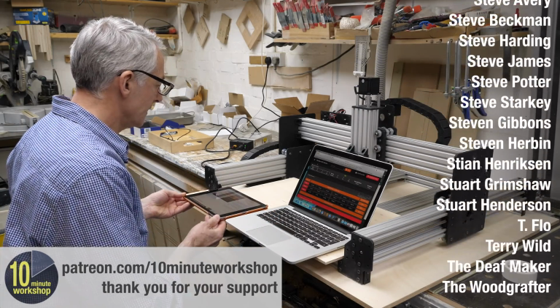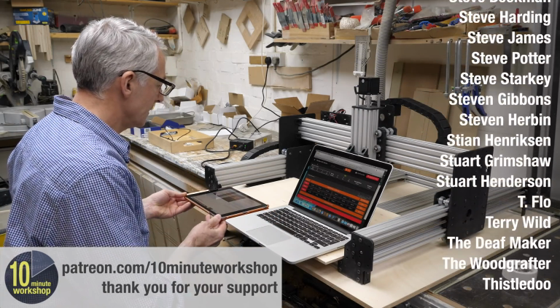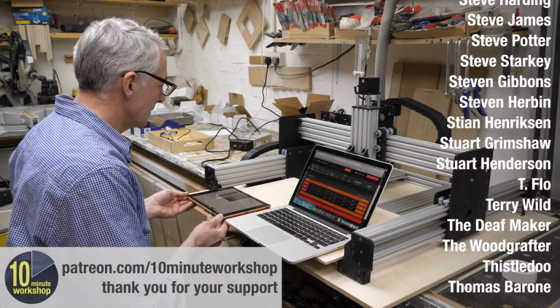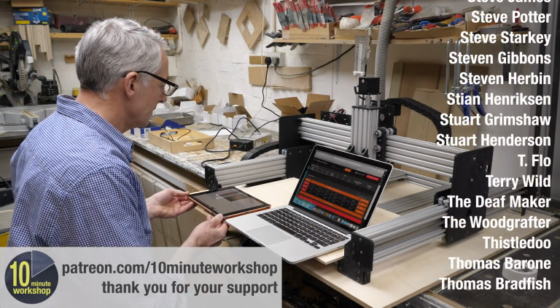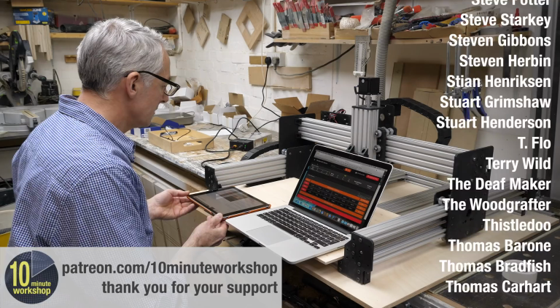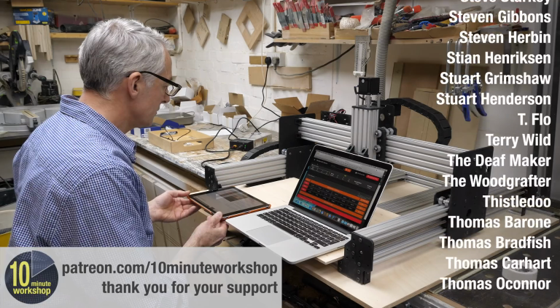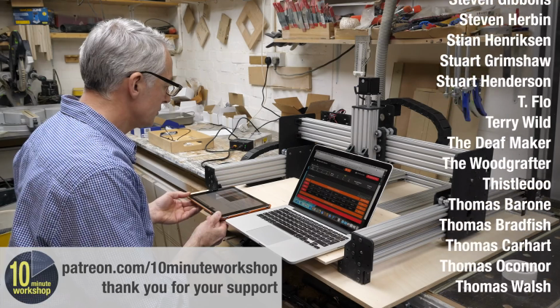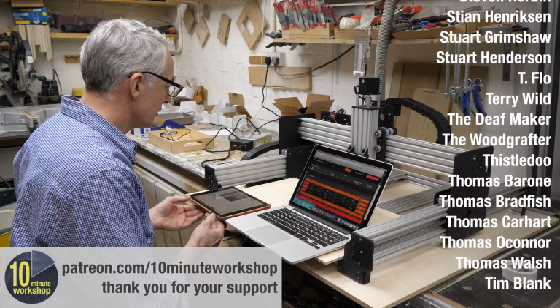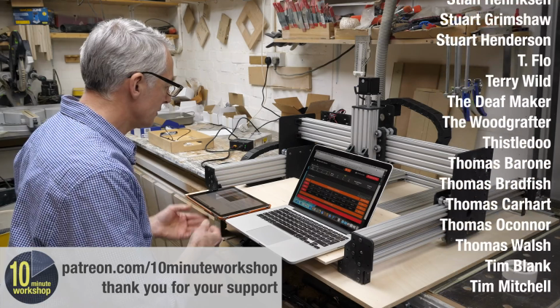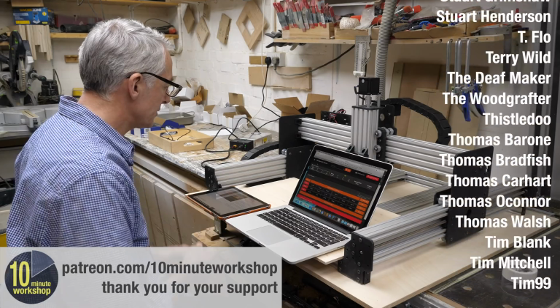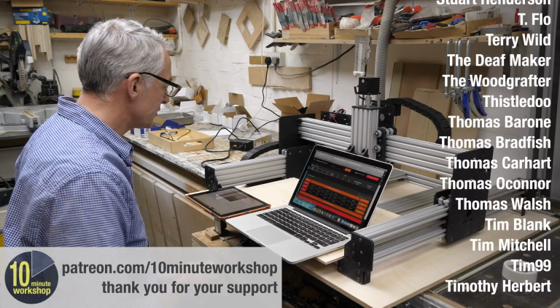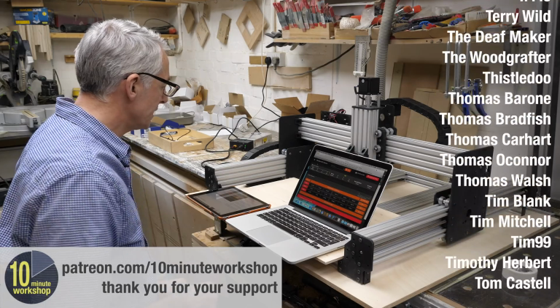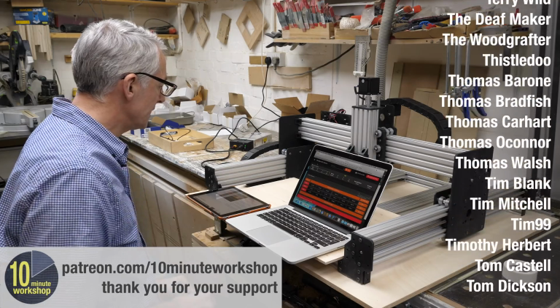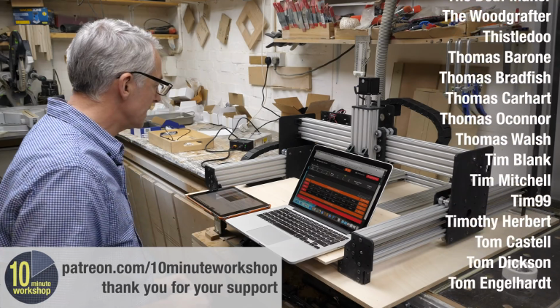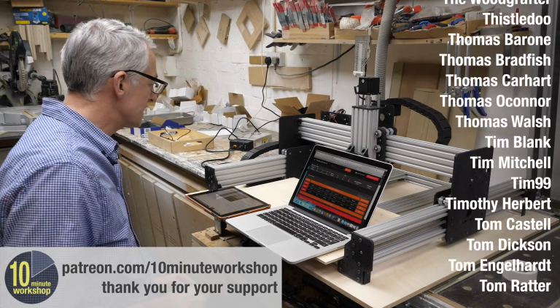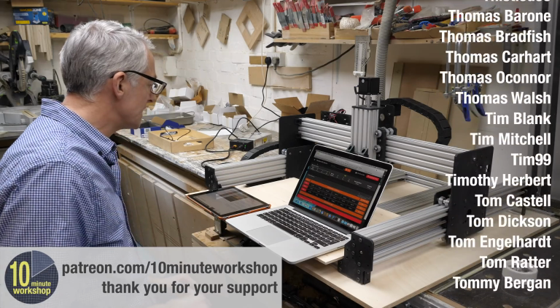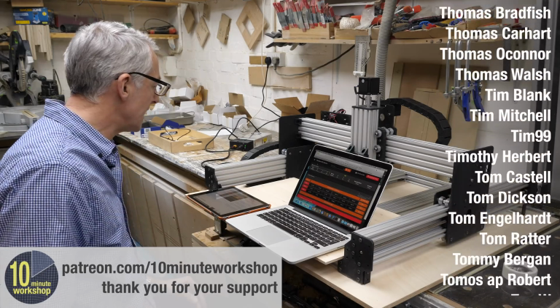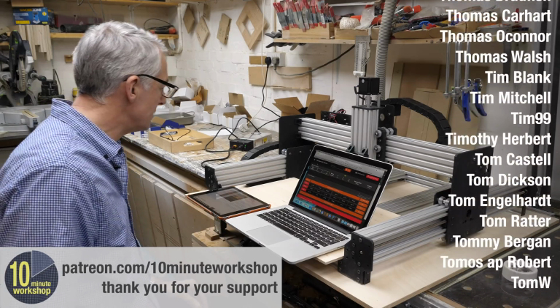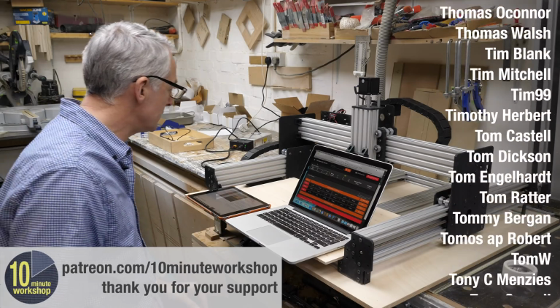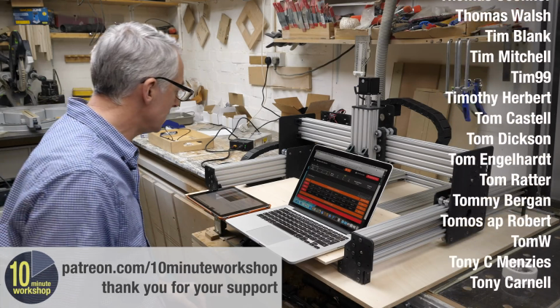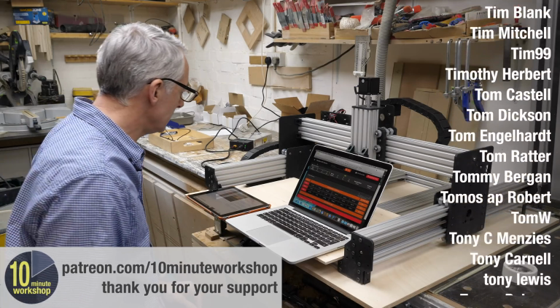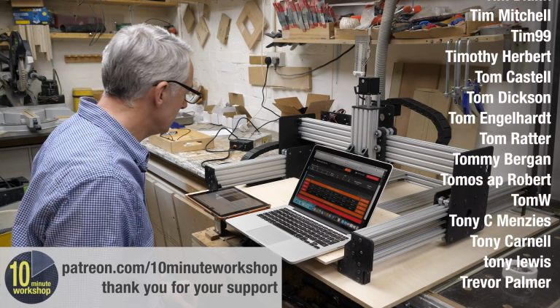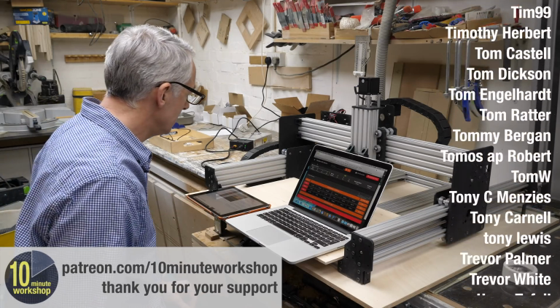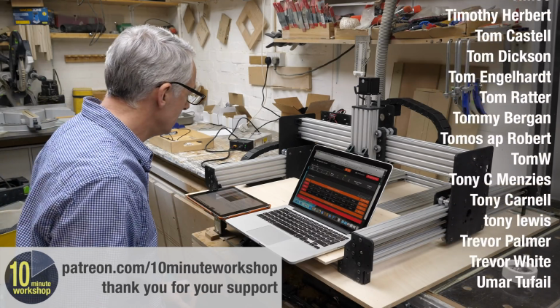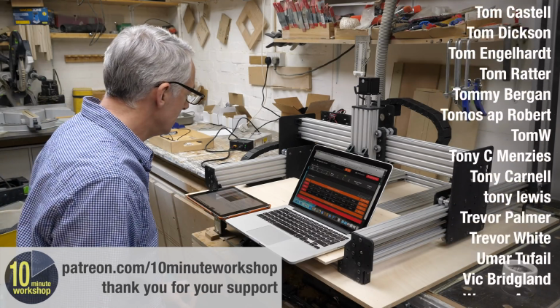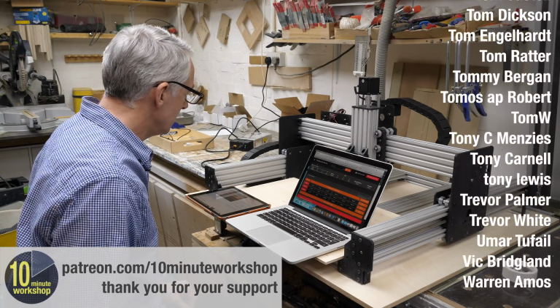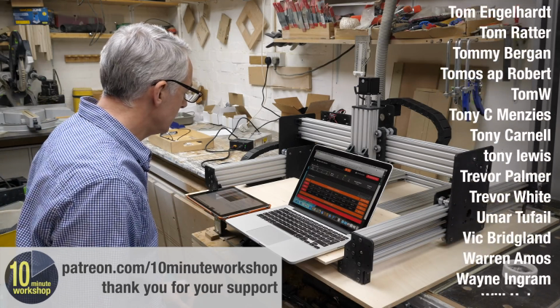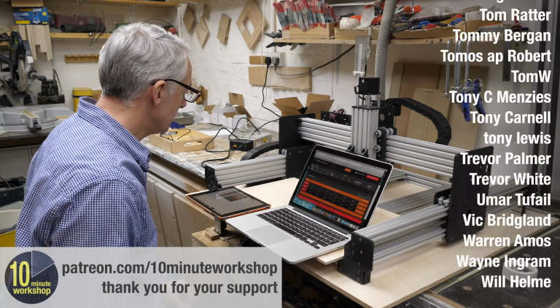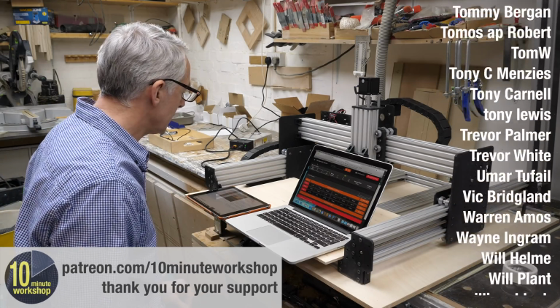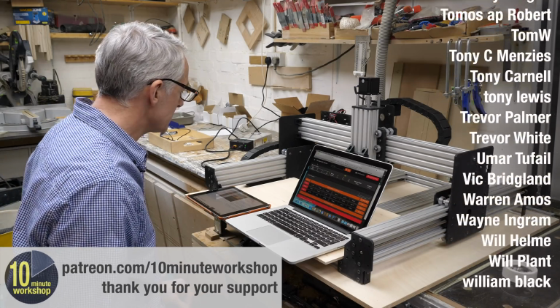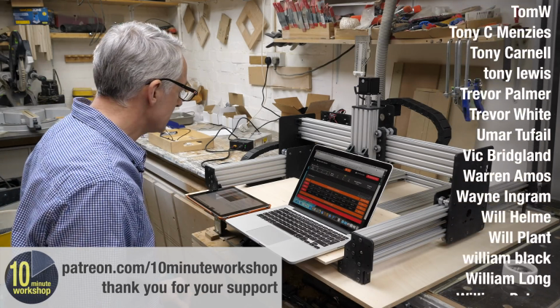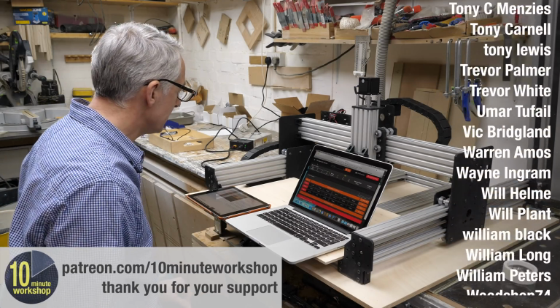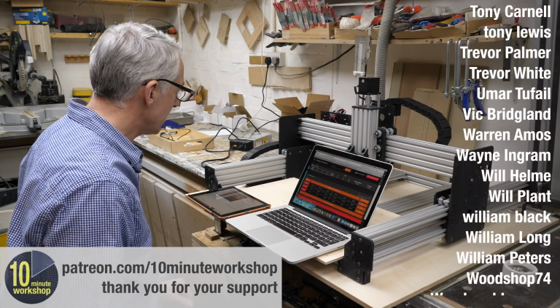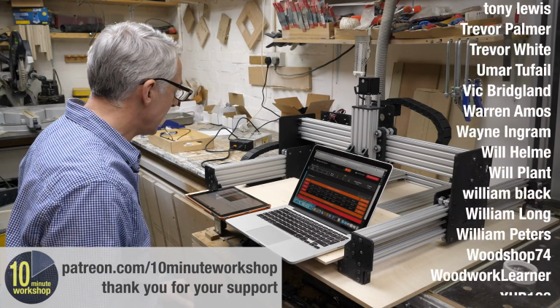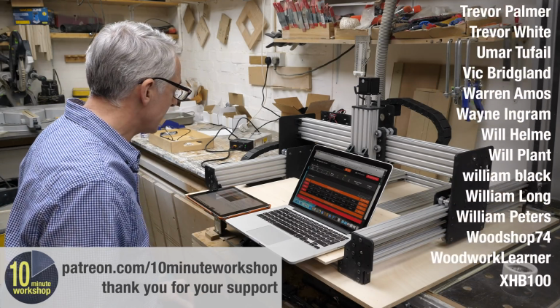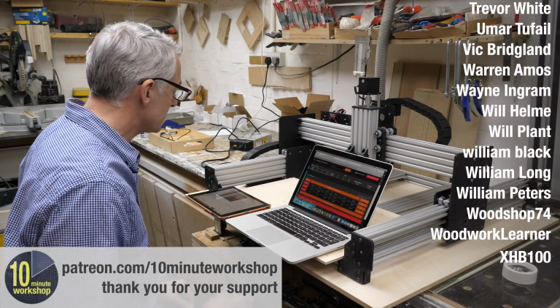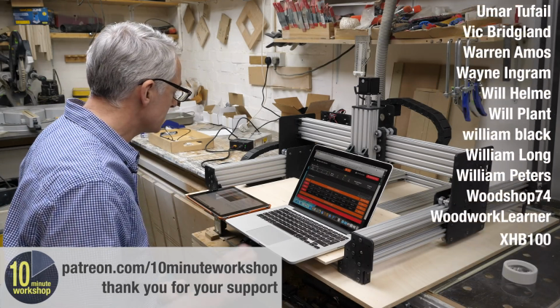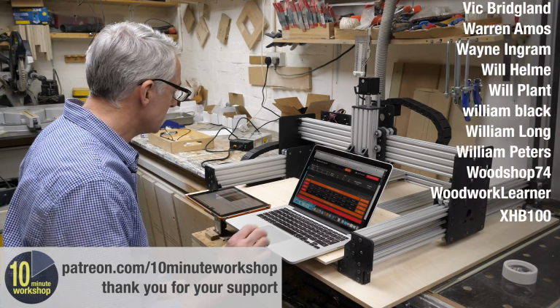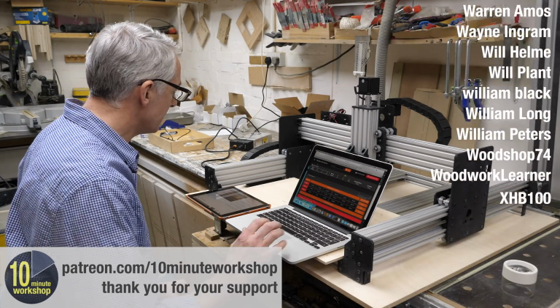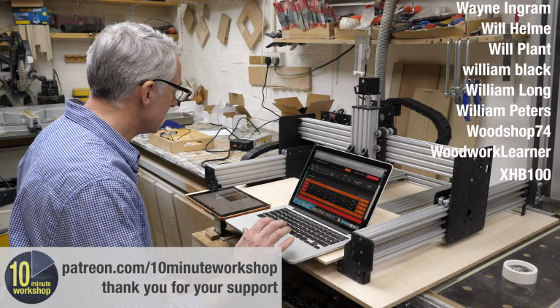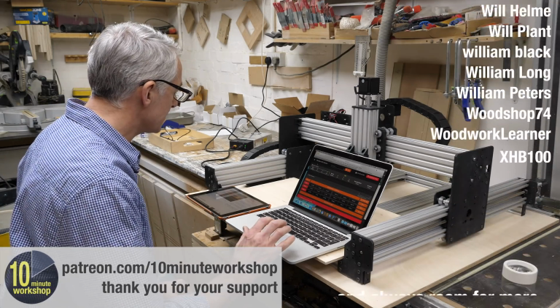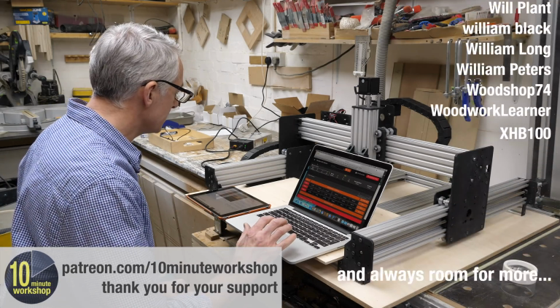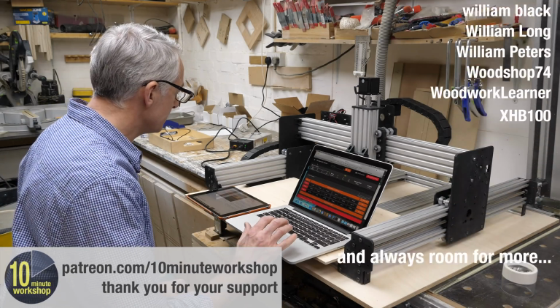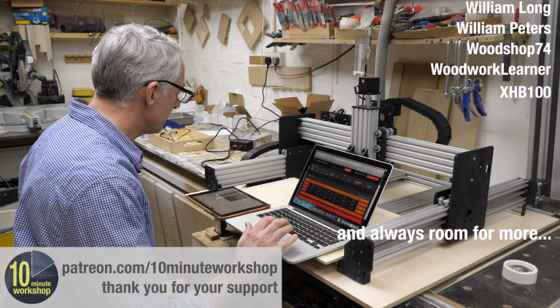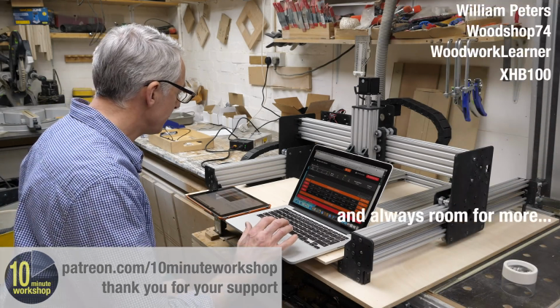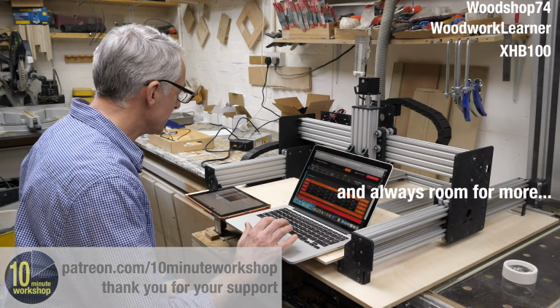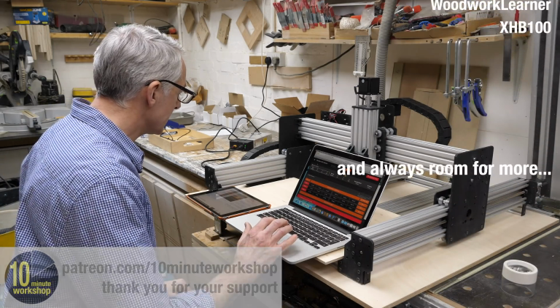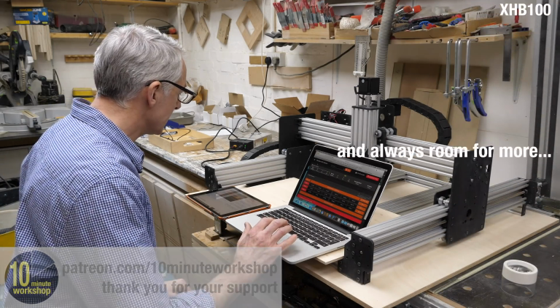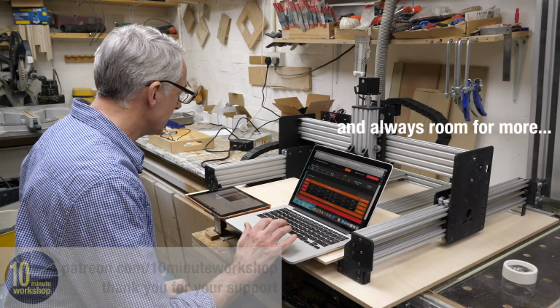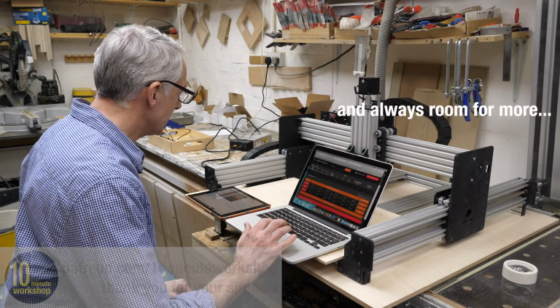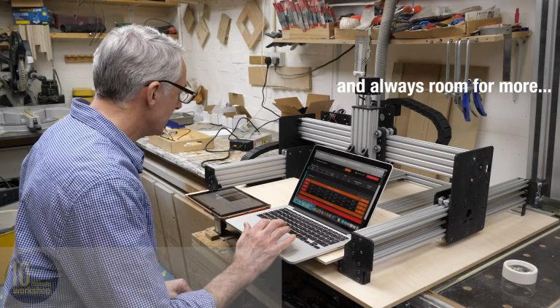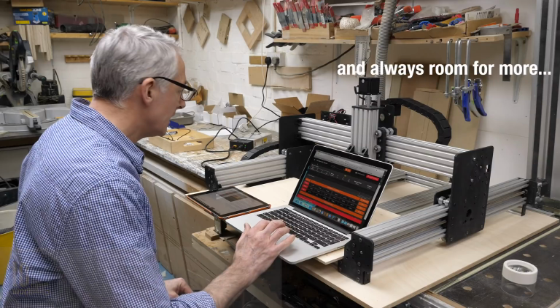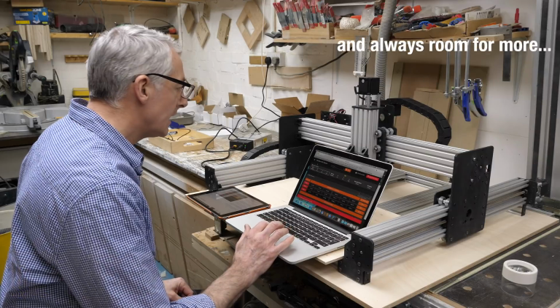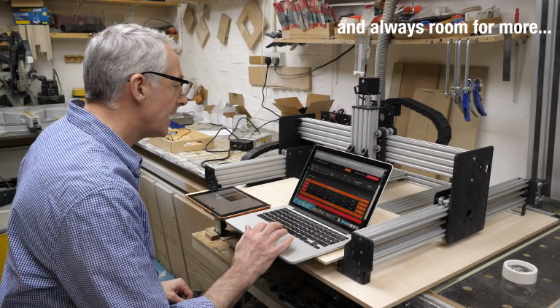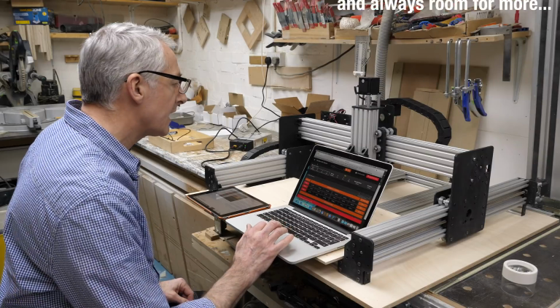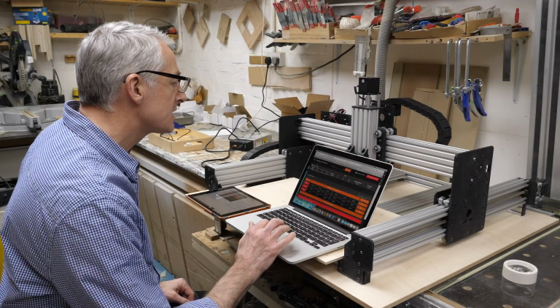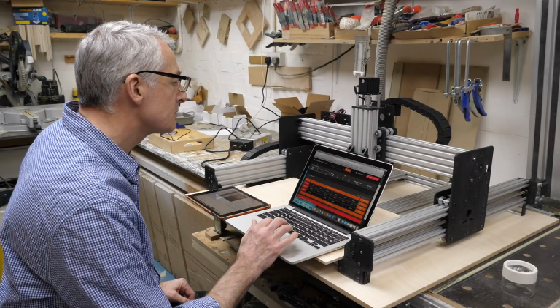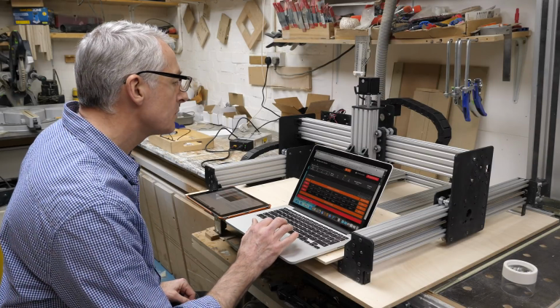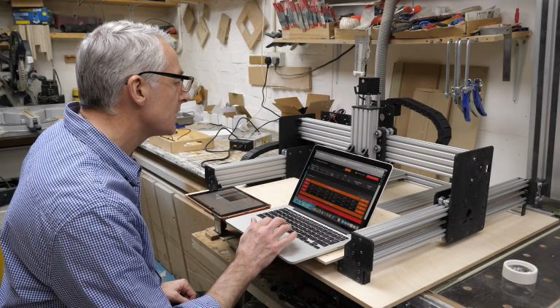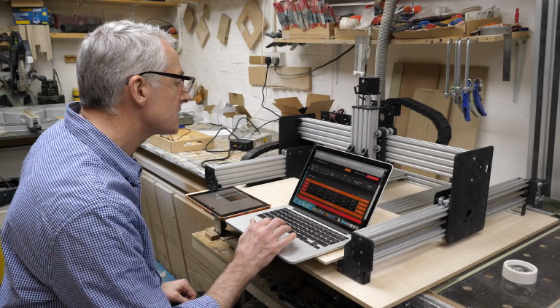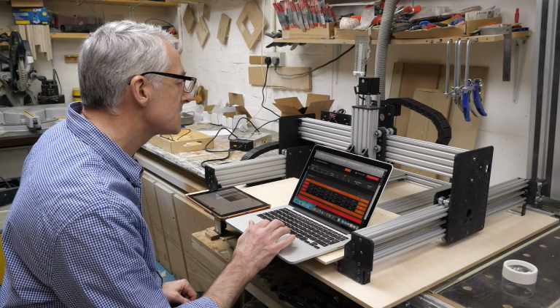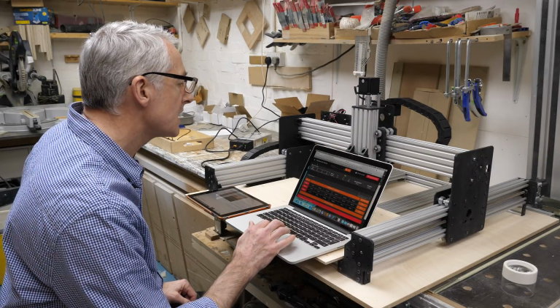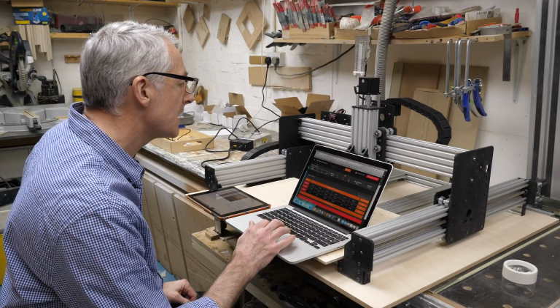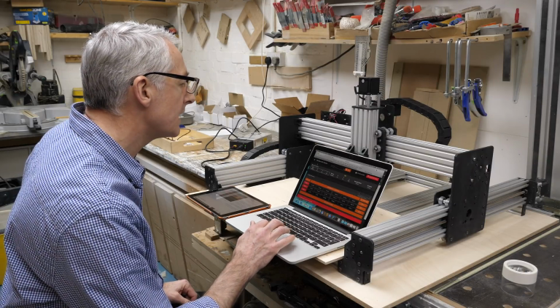I'll jog the machine 10mm in the positive X direction by pressing X plus 10.